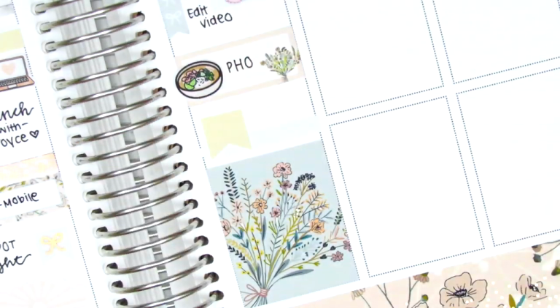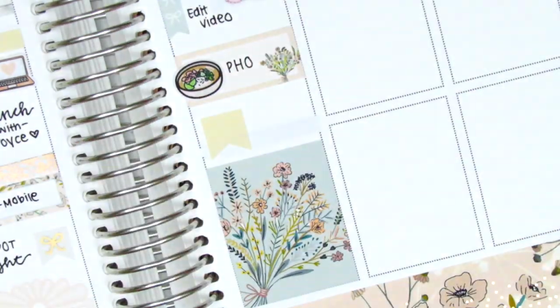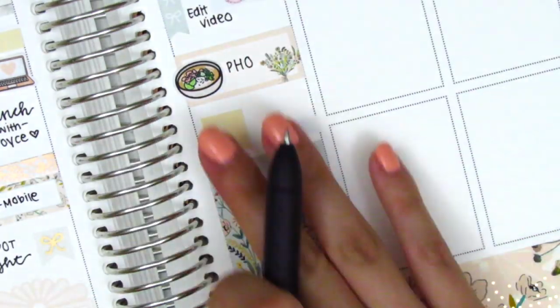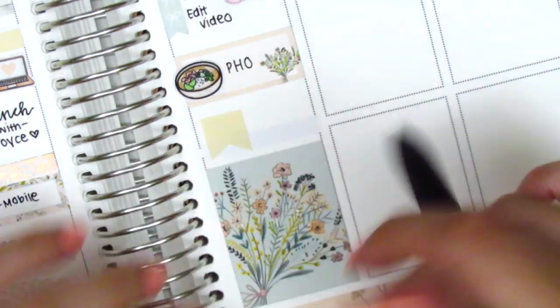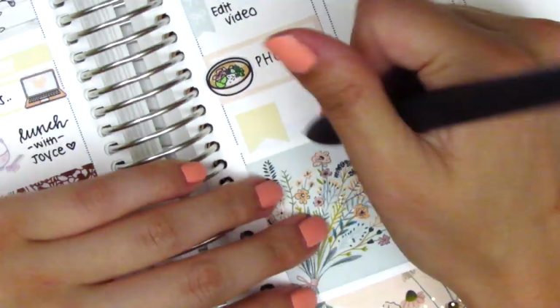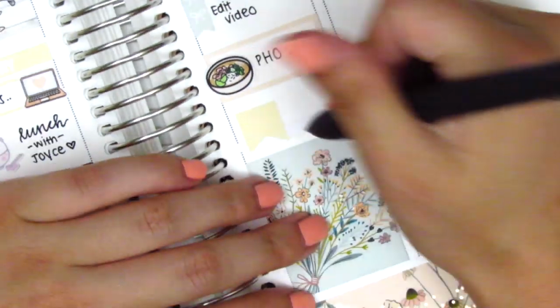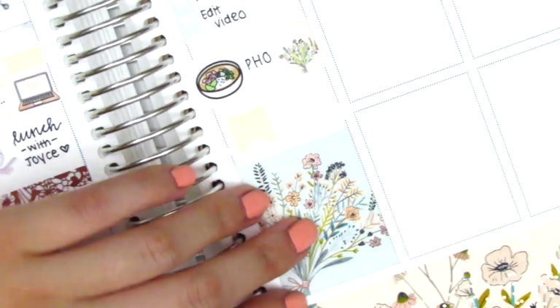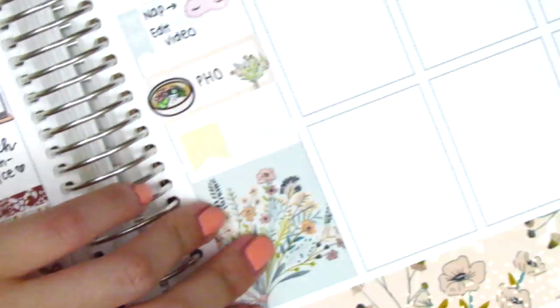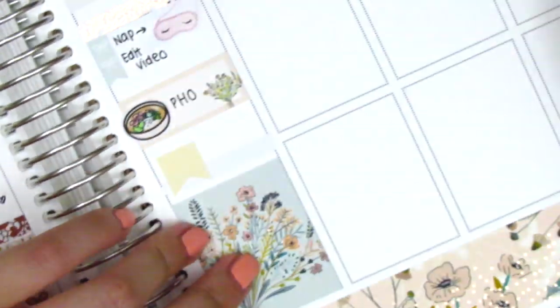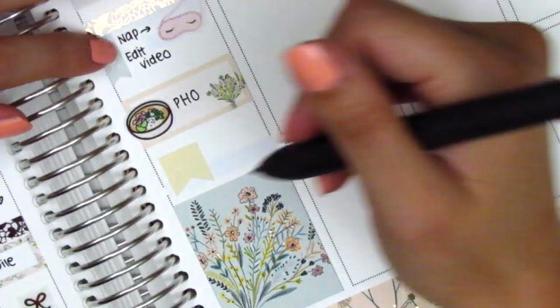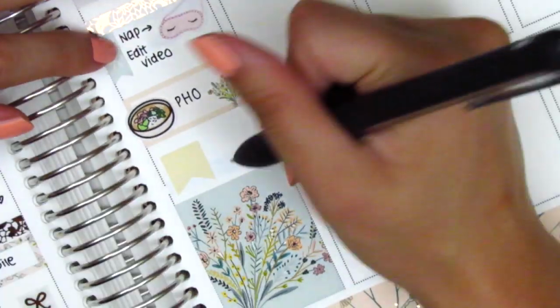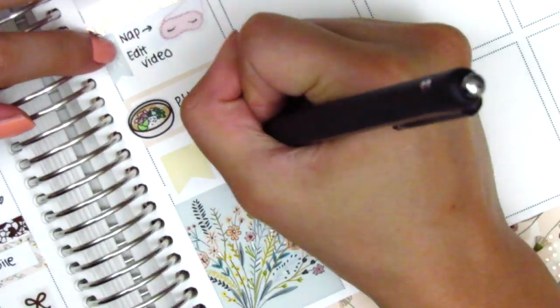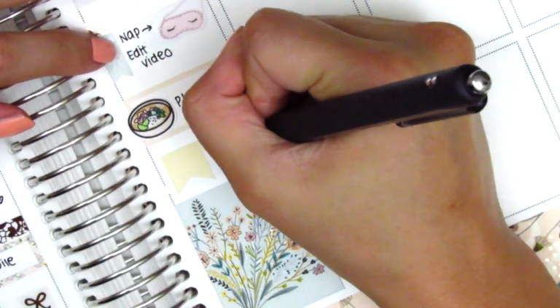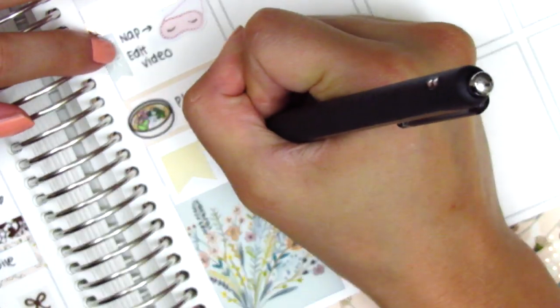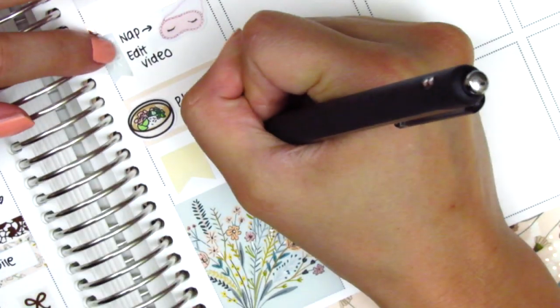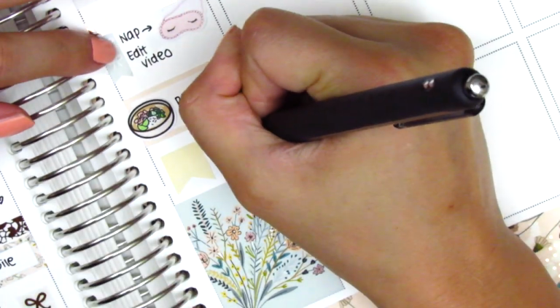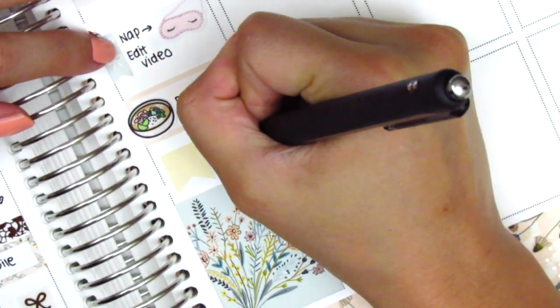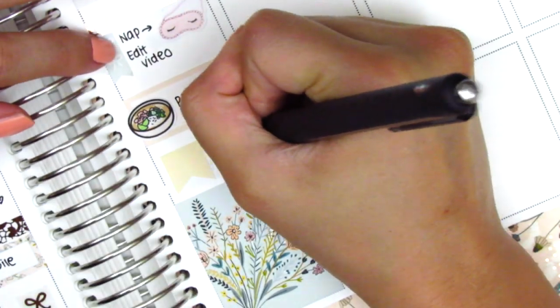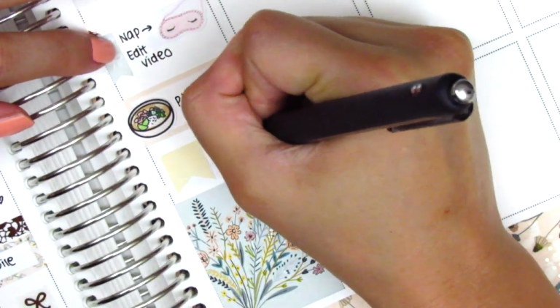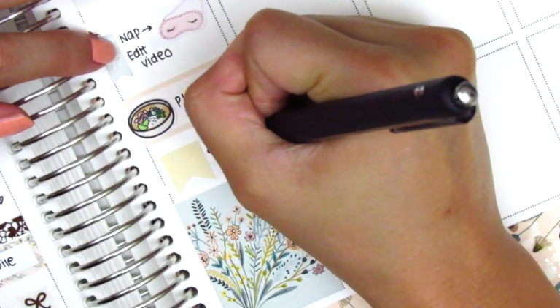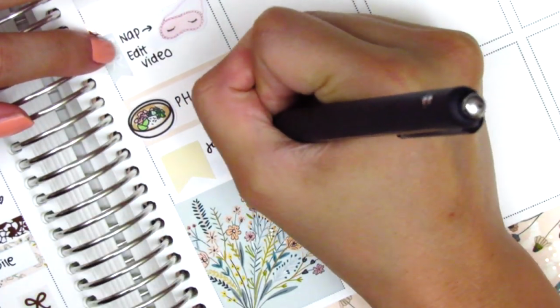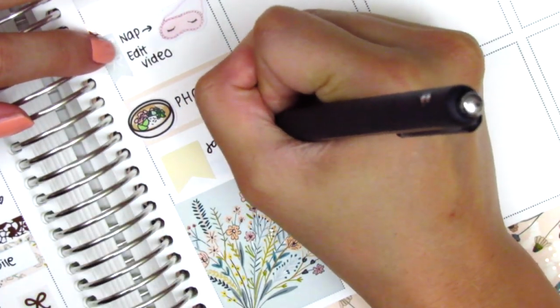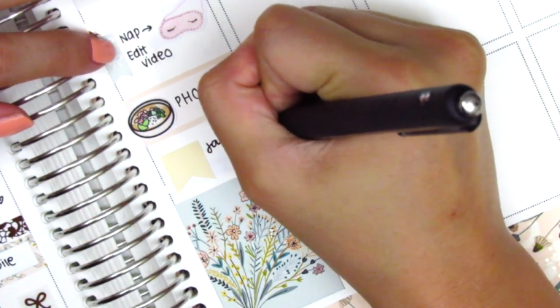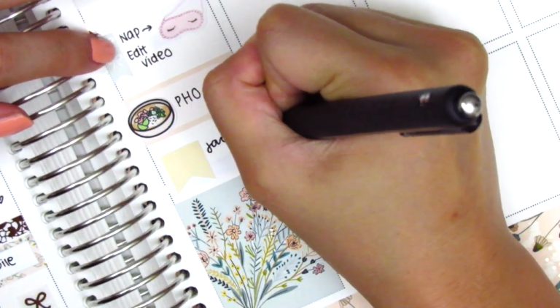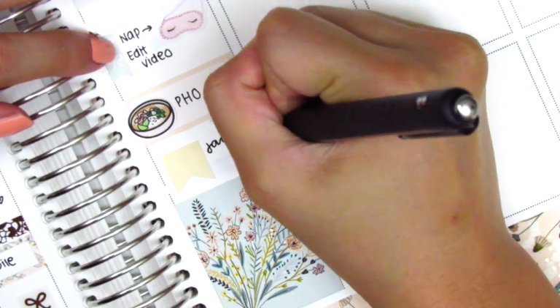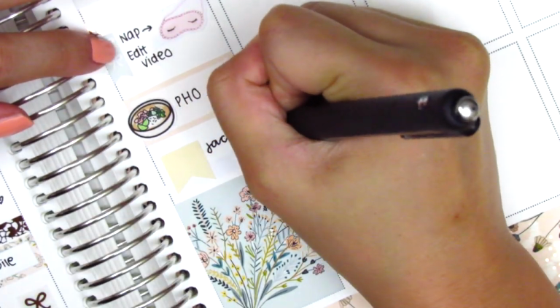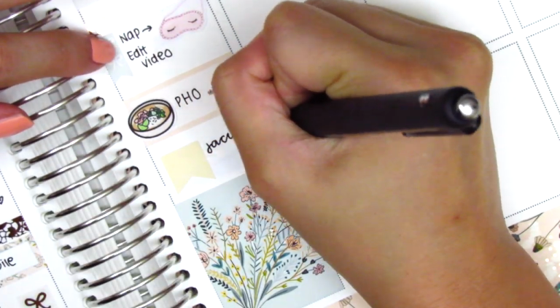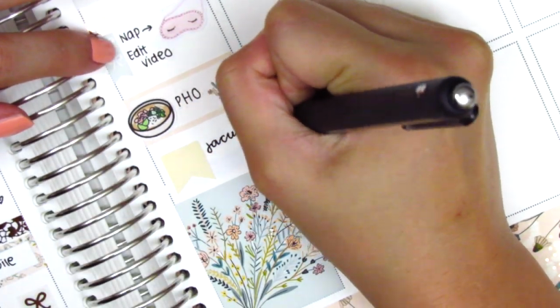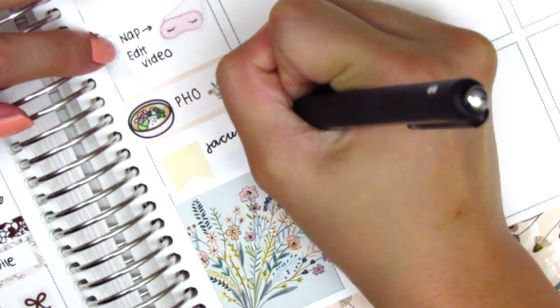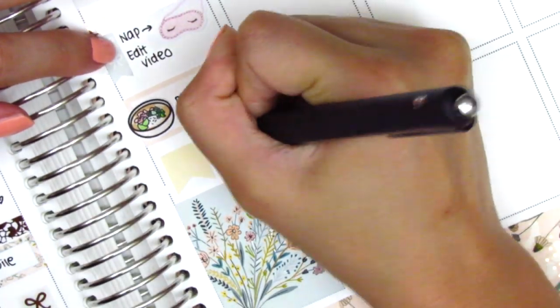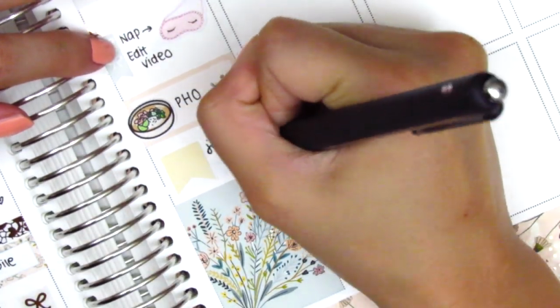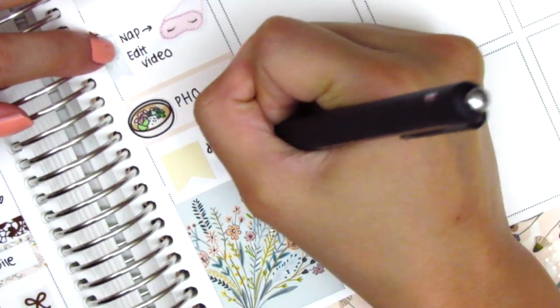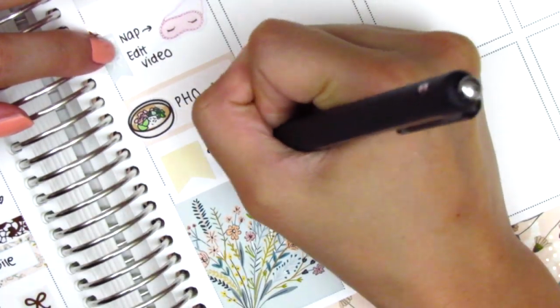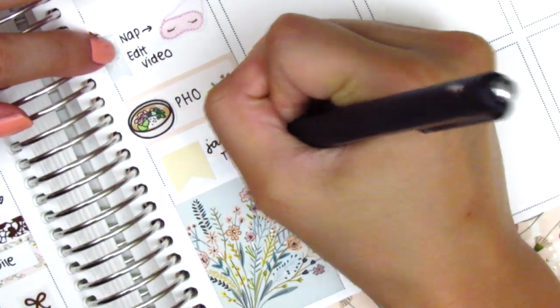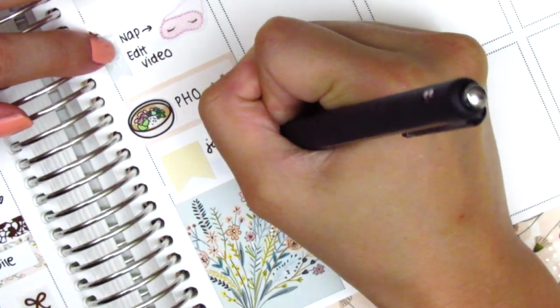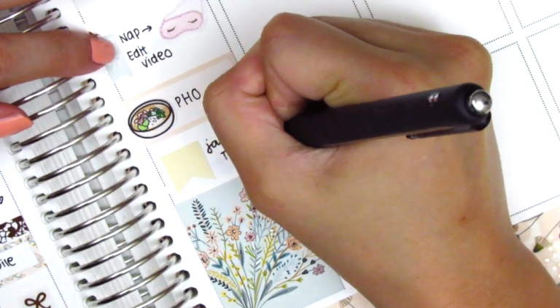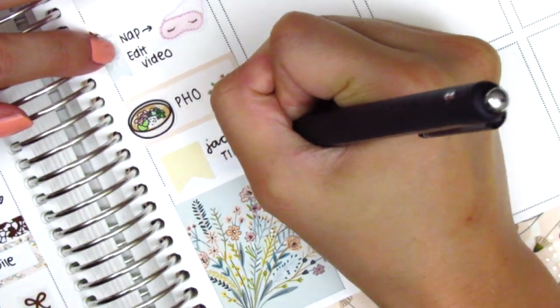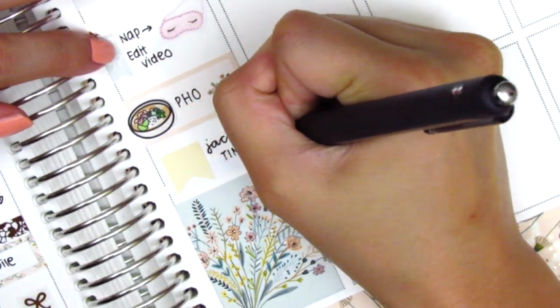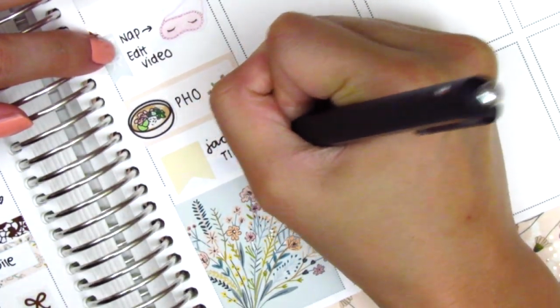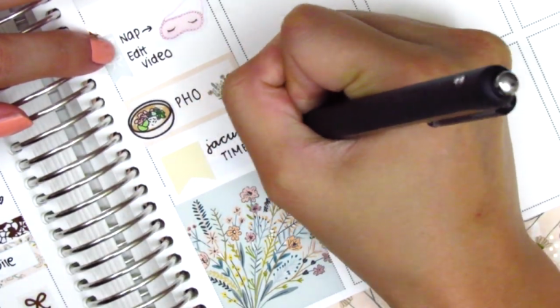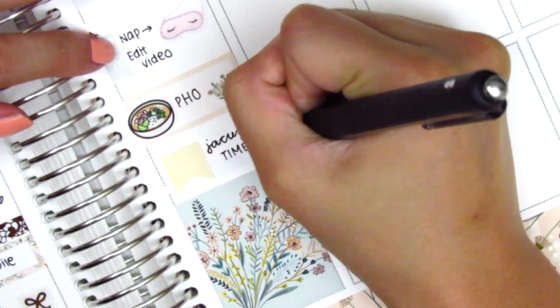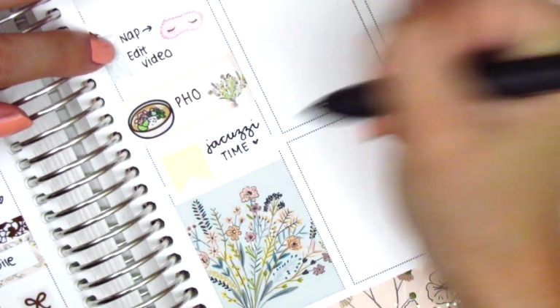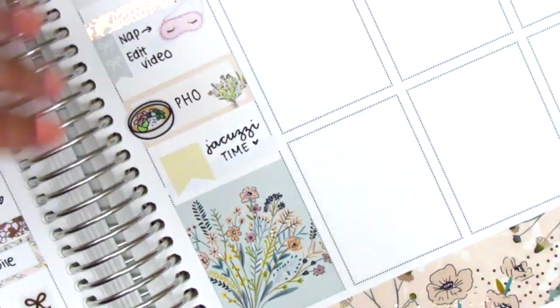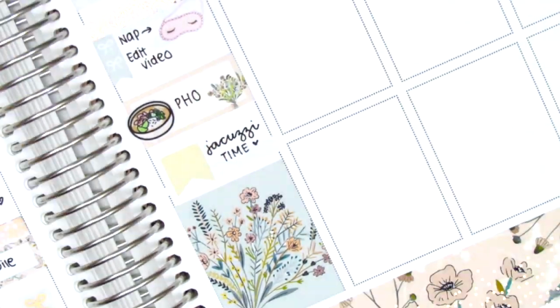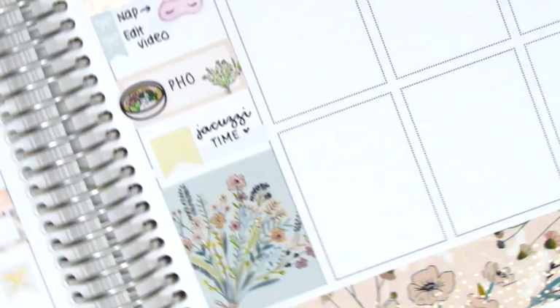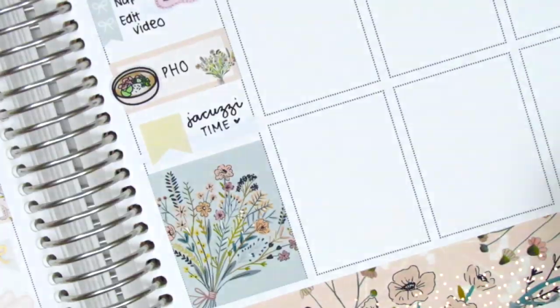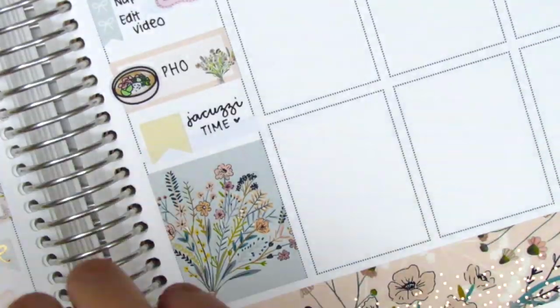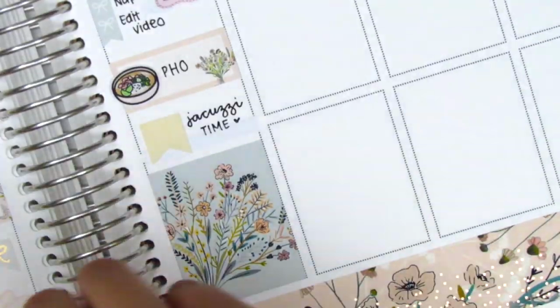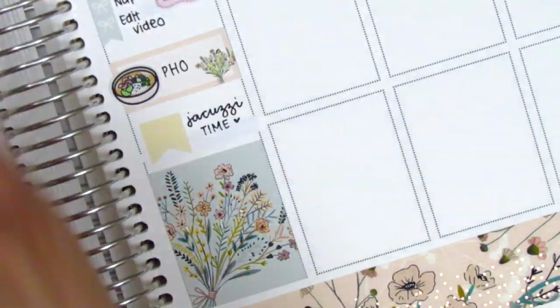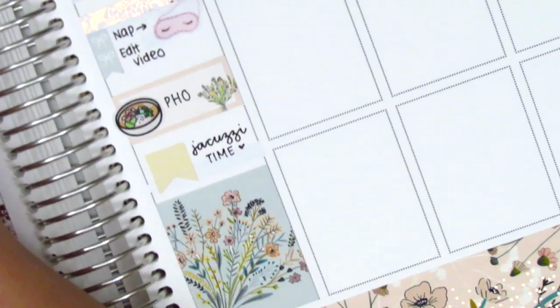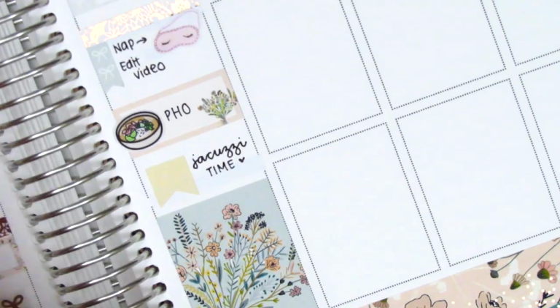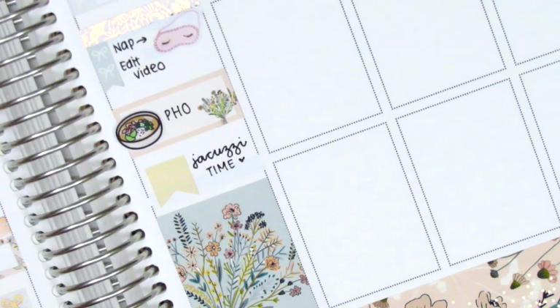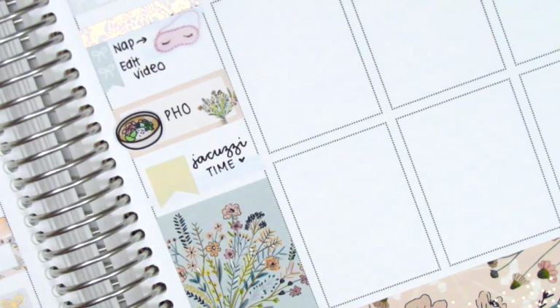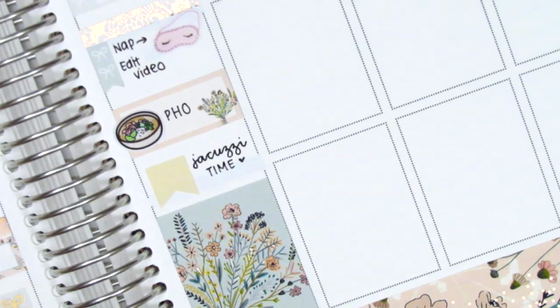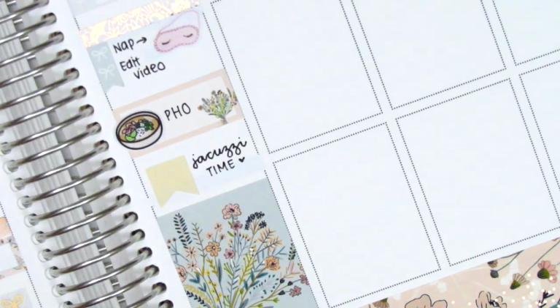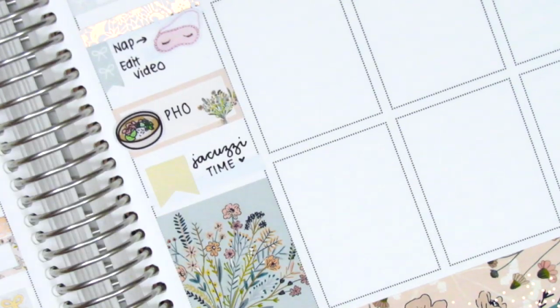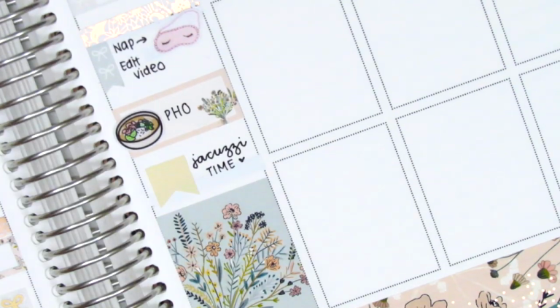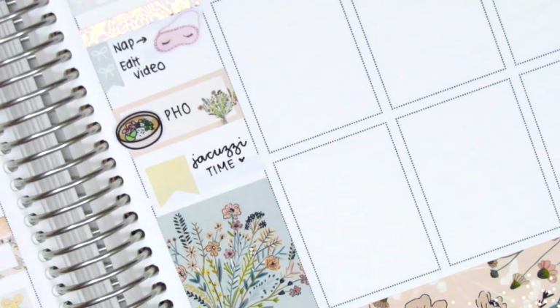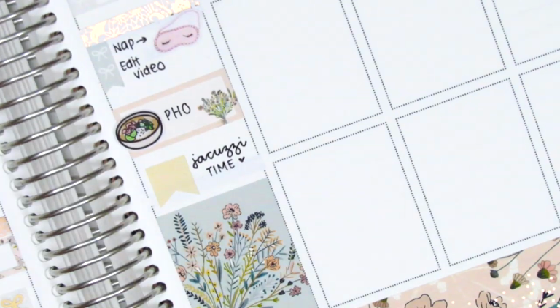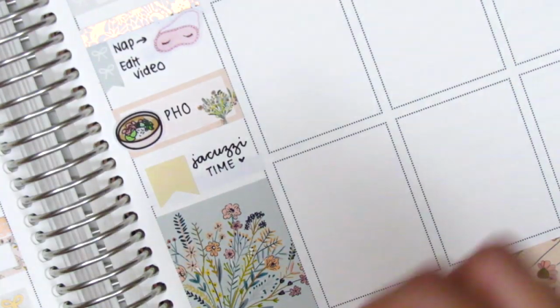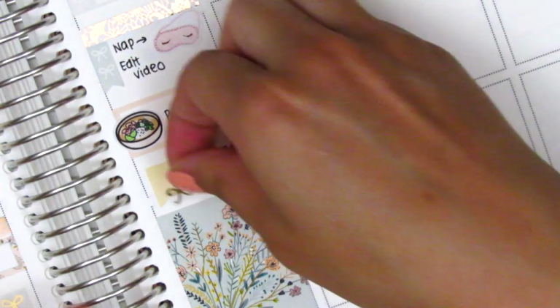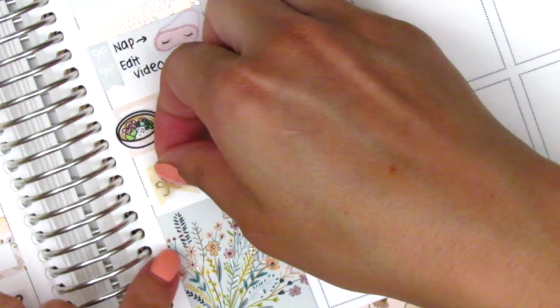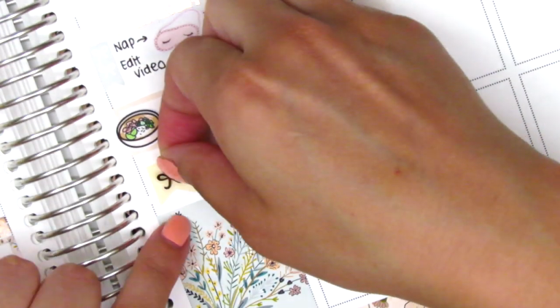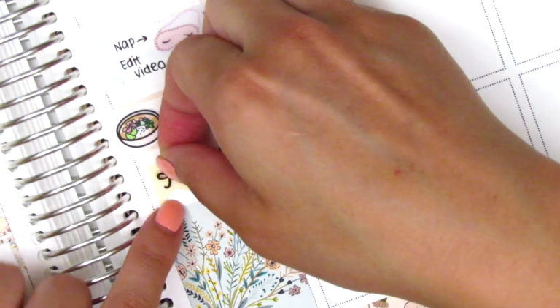I put down another flag with a foiled bow from Planning Like a Pro to mark that we went to the jacuzzi after dinner.